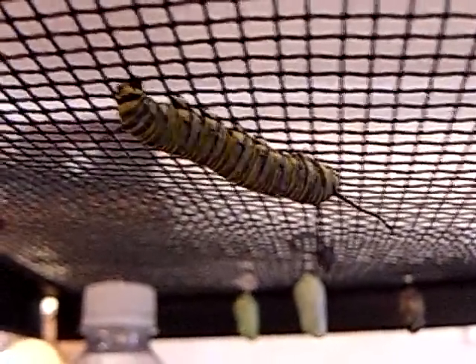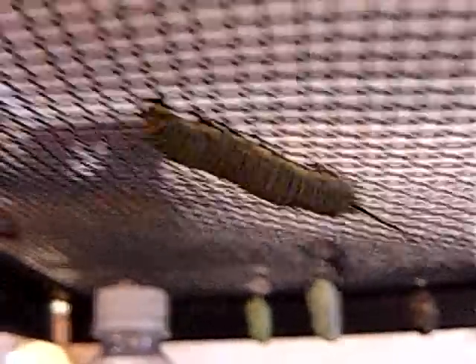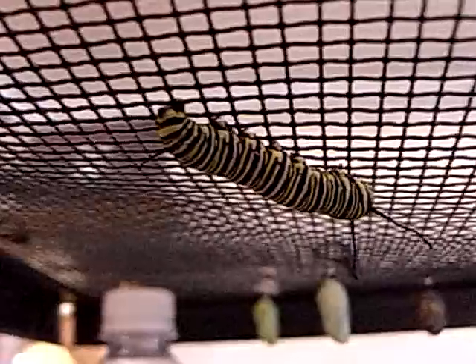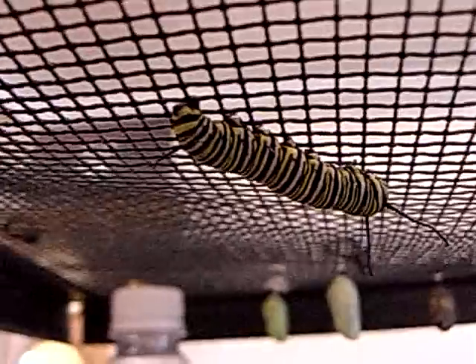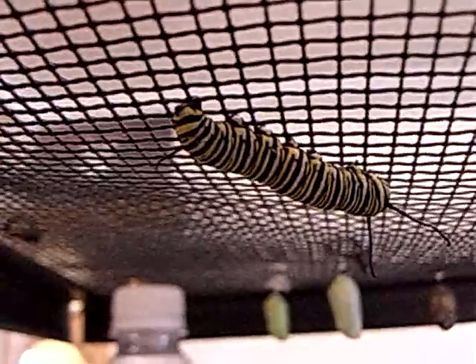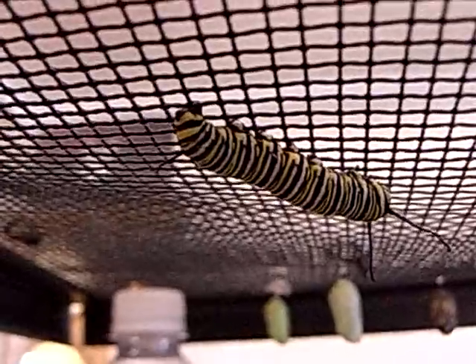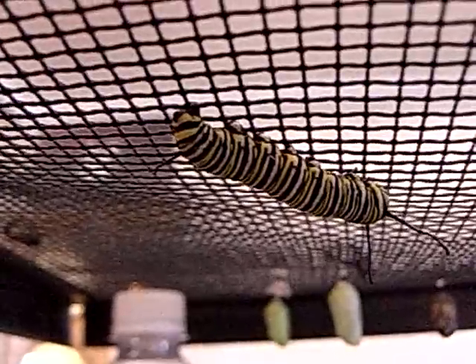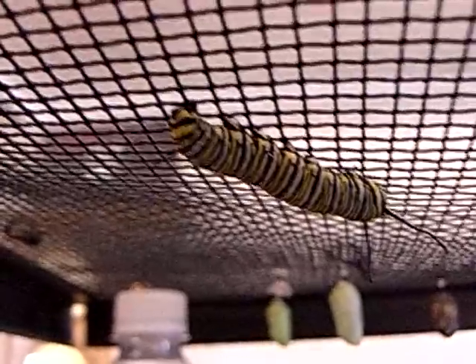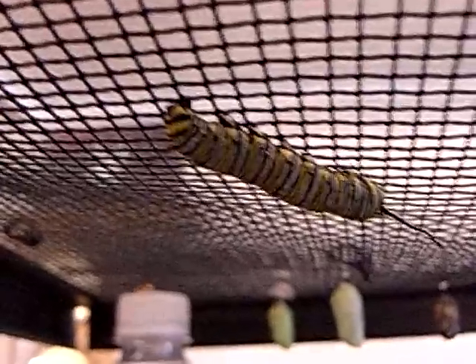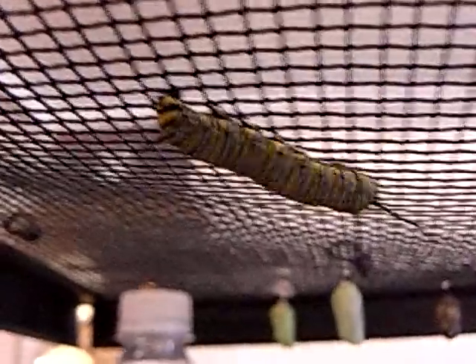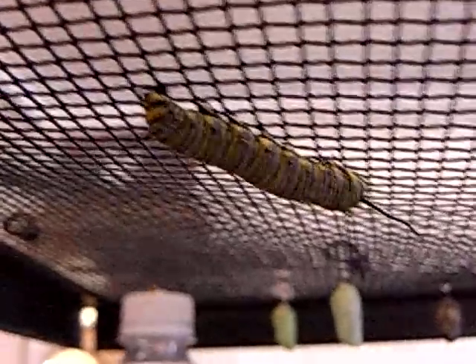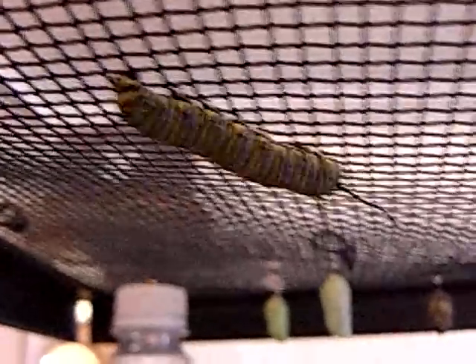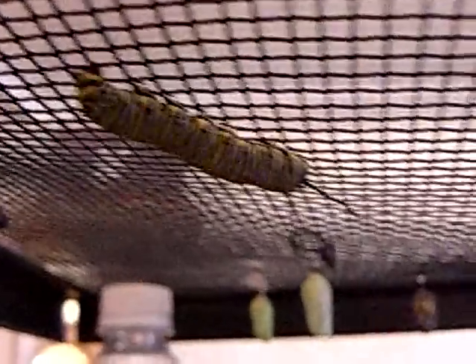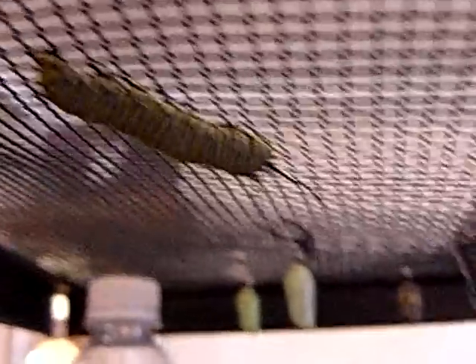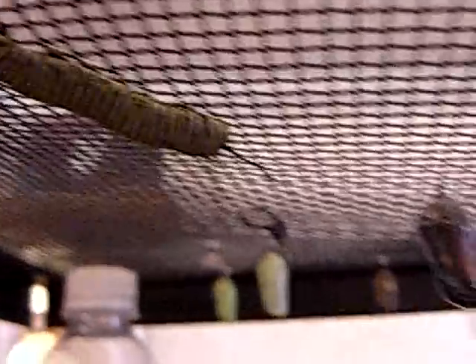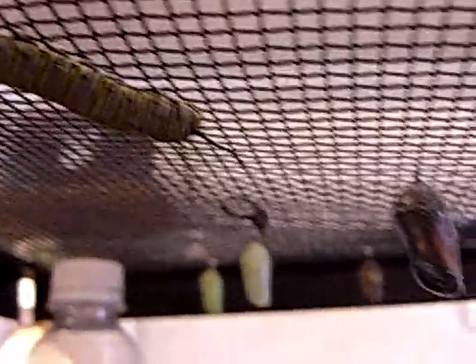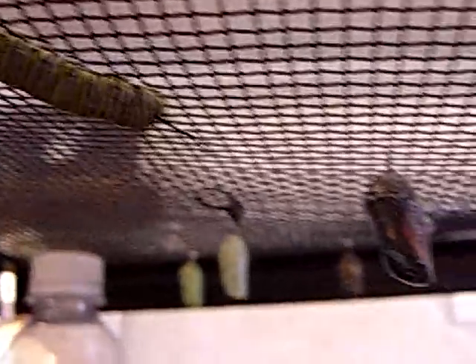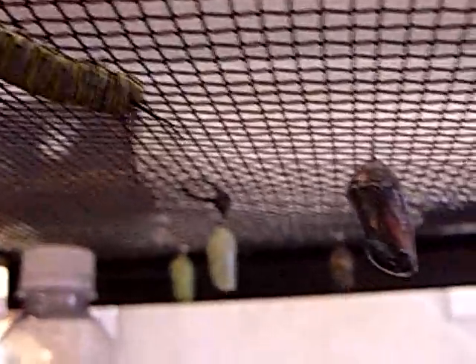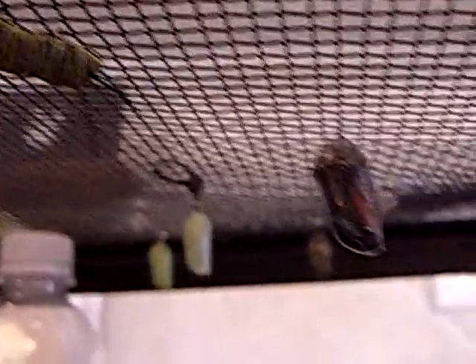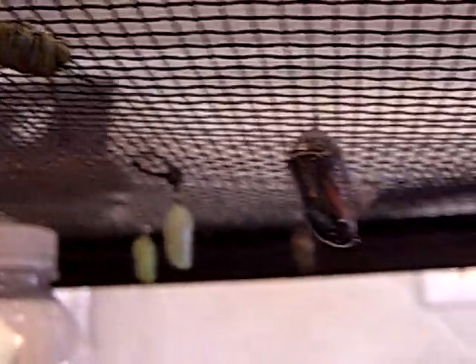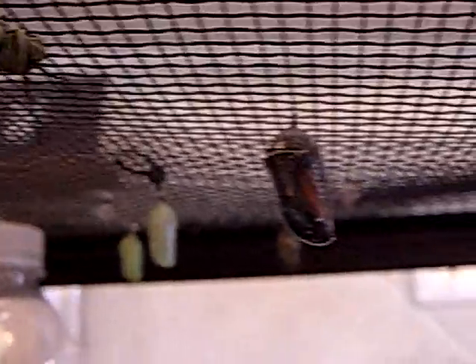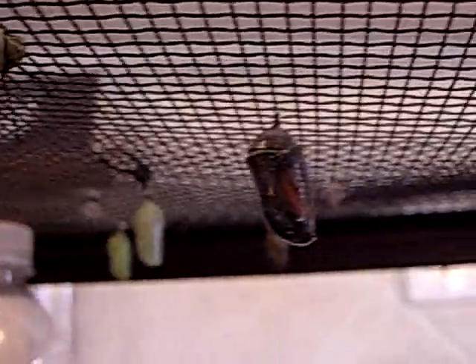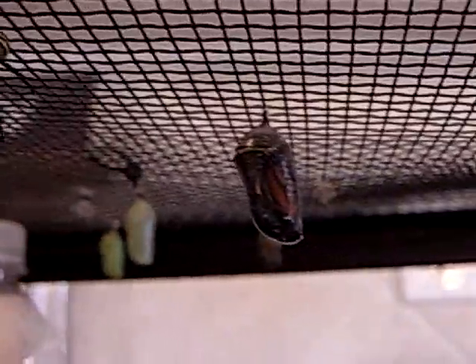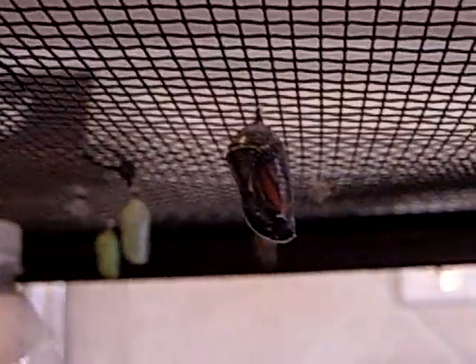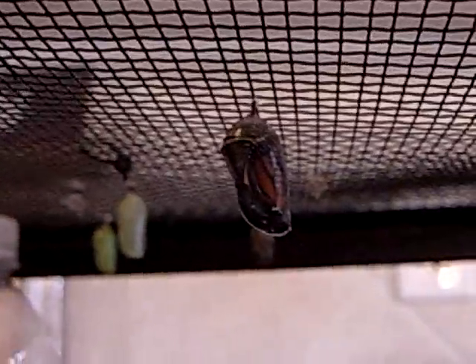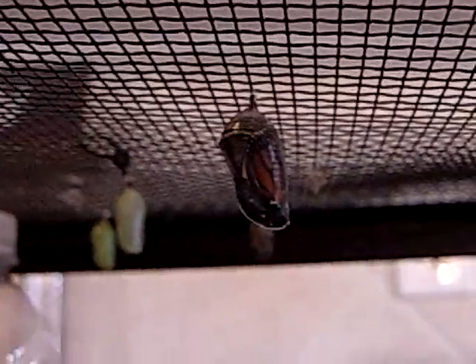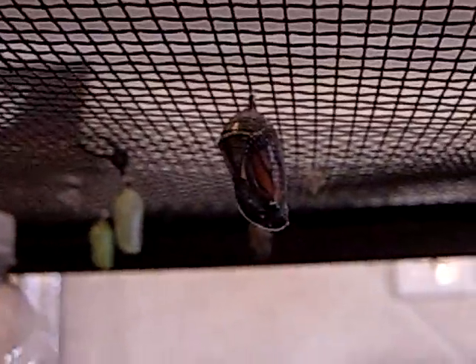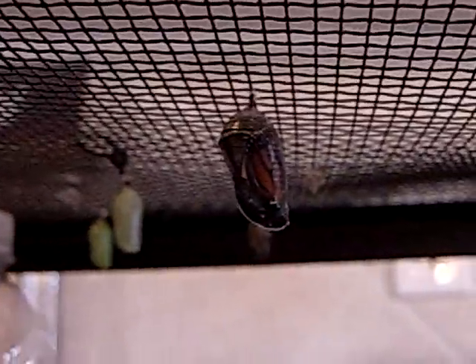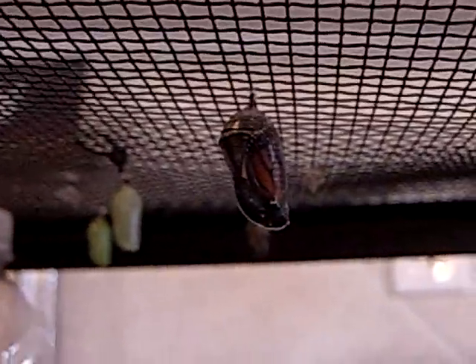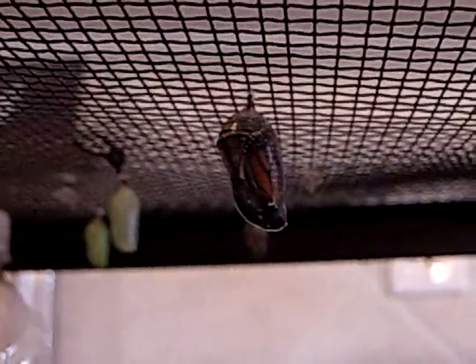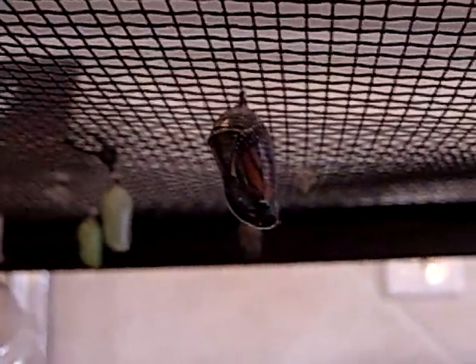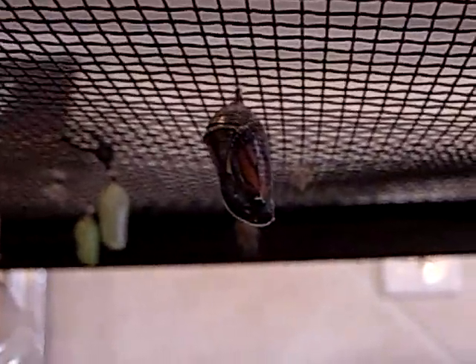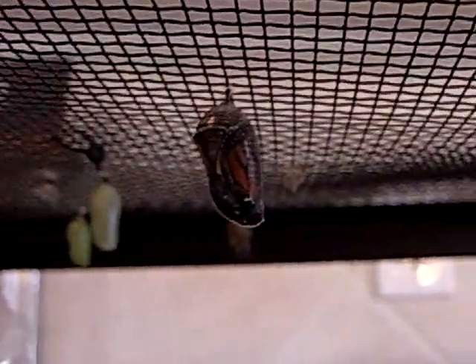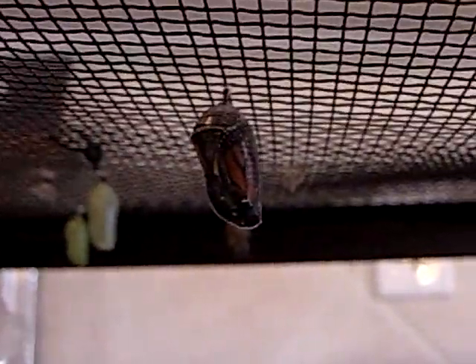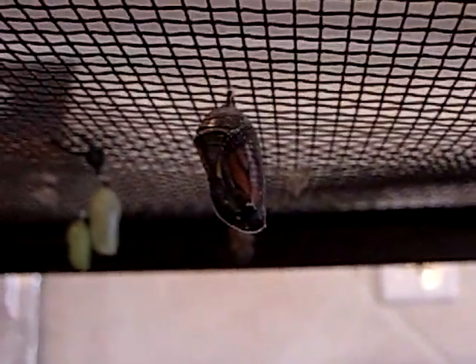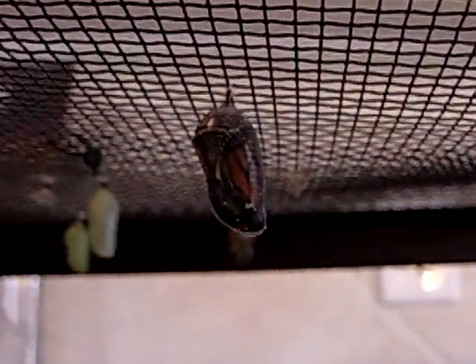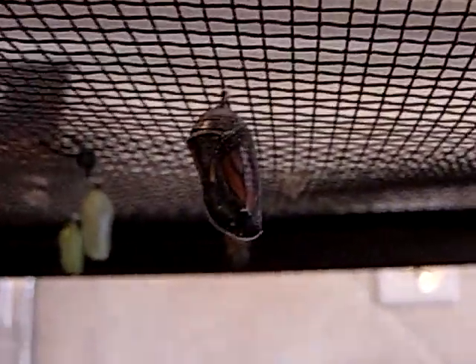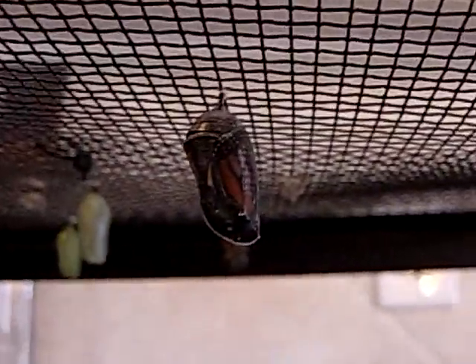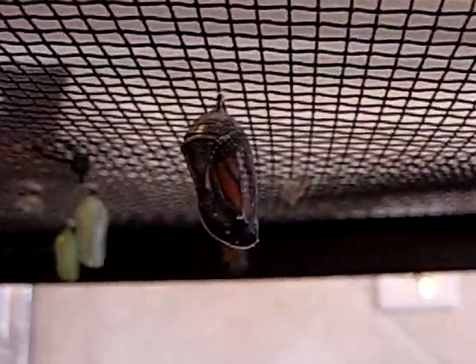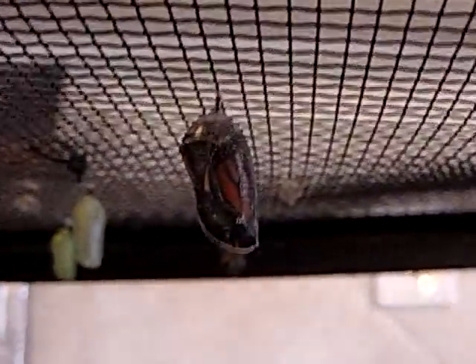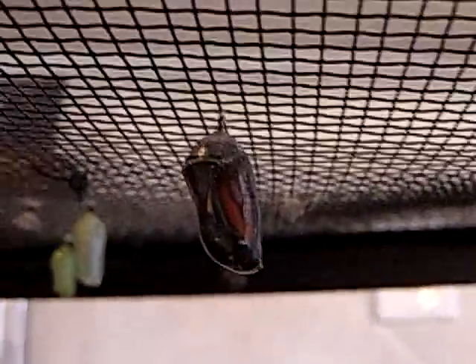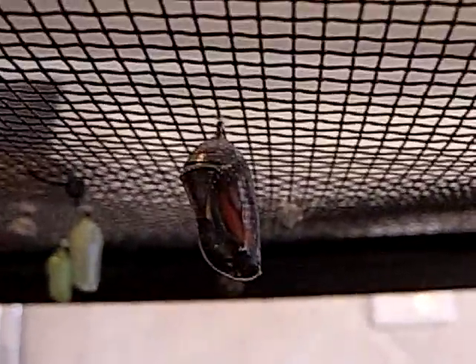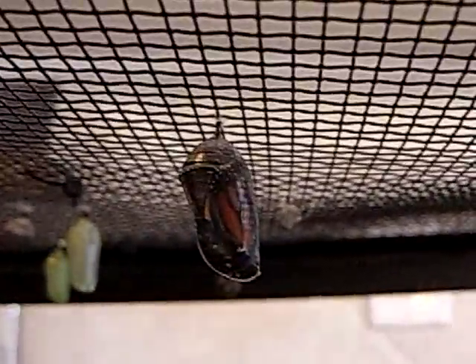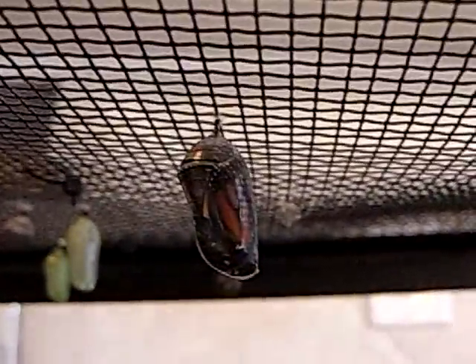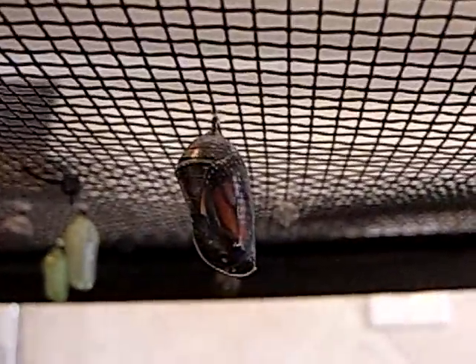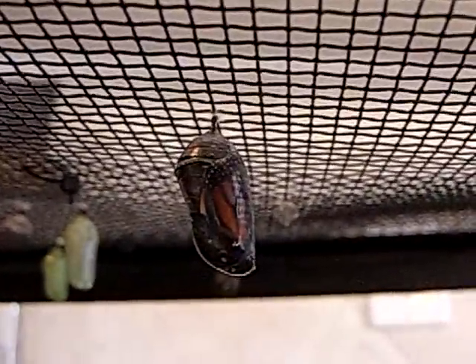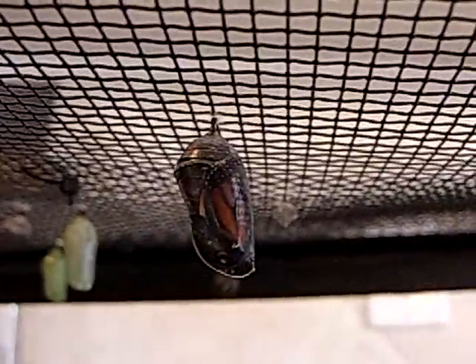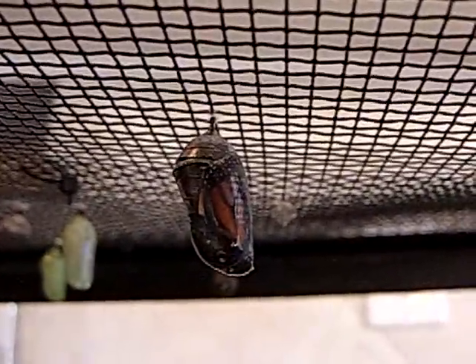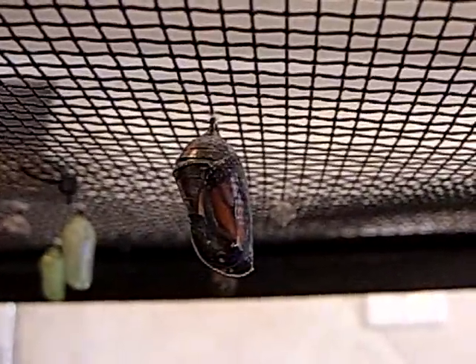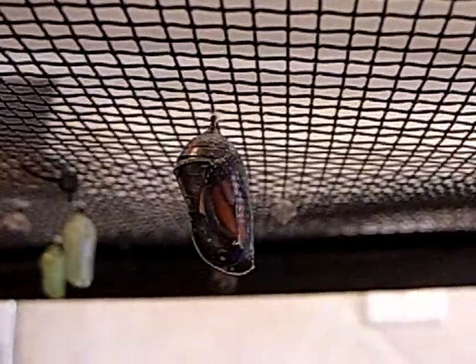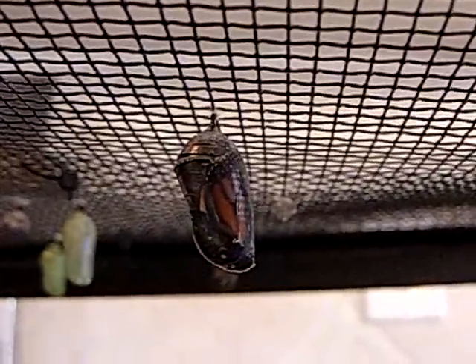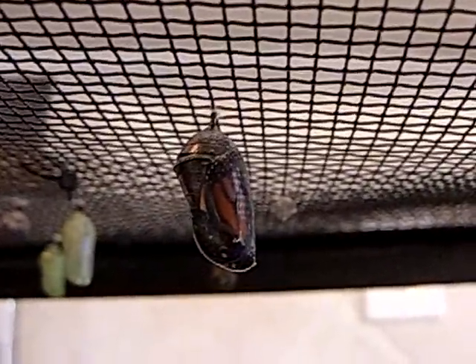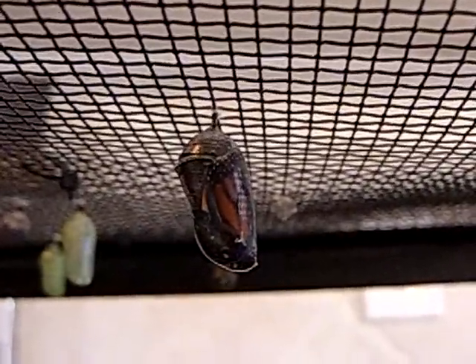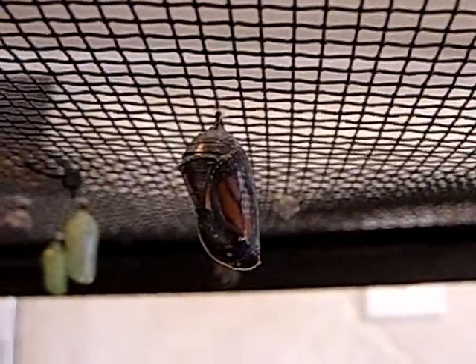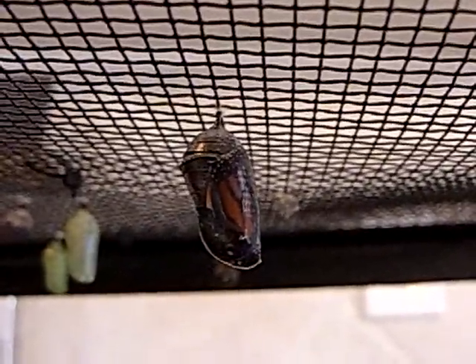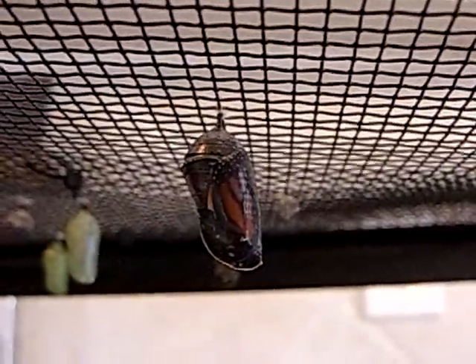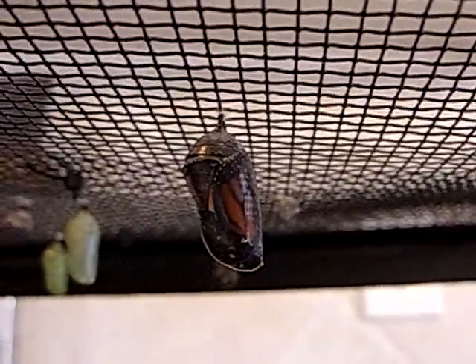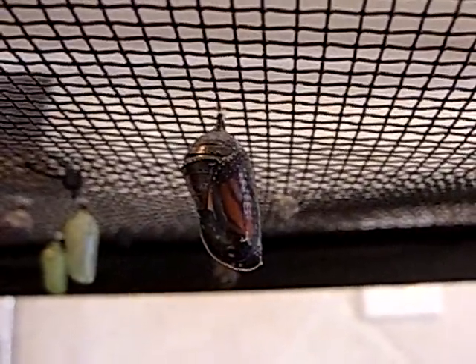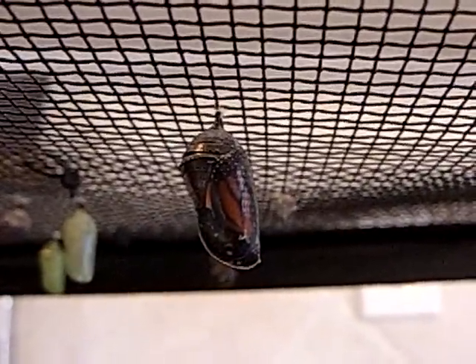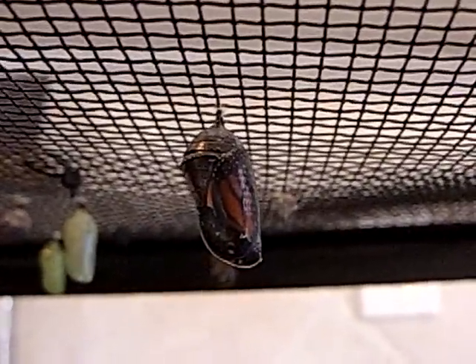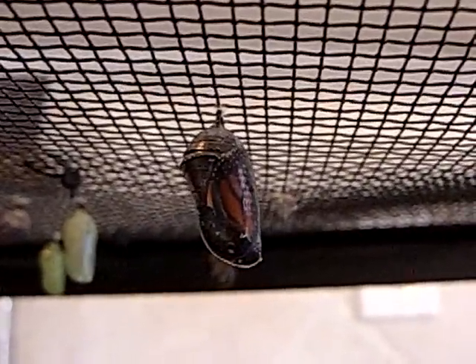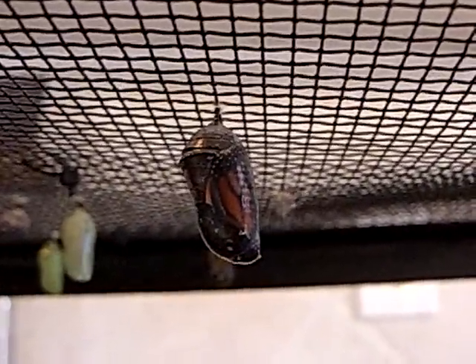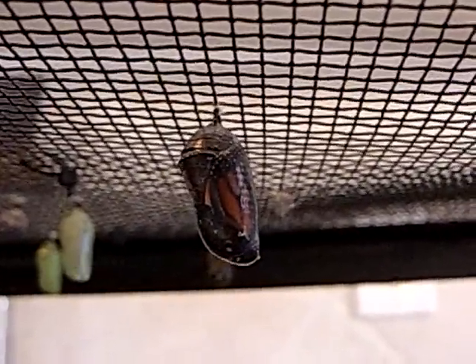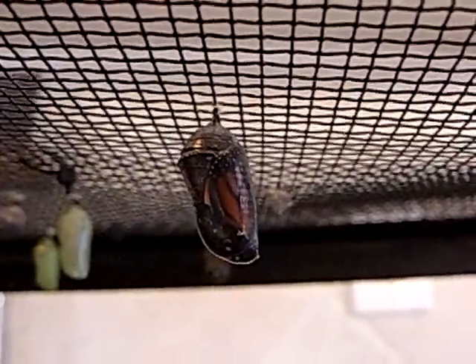So that's what they look like. Hopefully I'll be back with a video of a butterfly emerging.